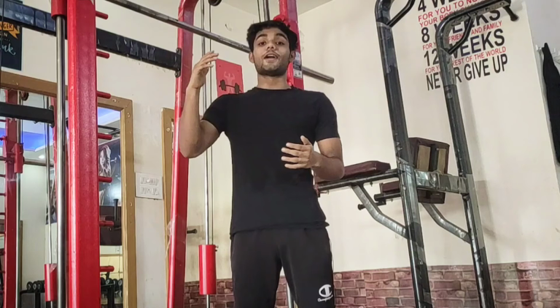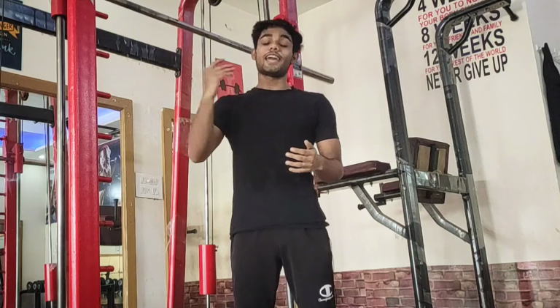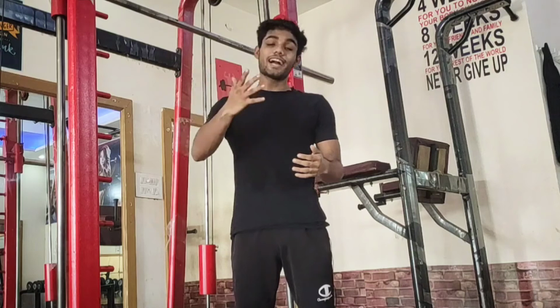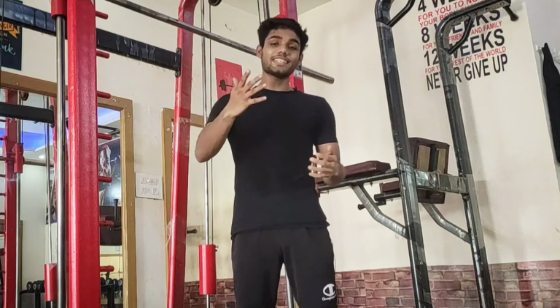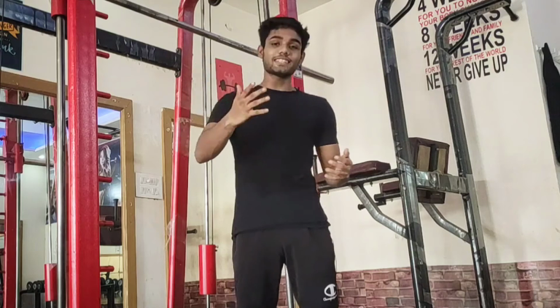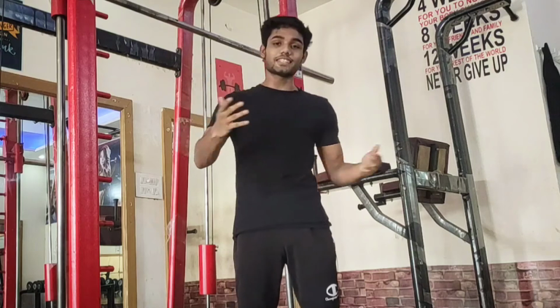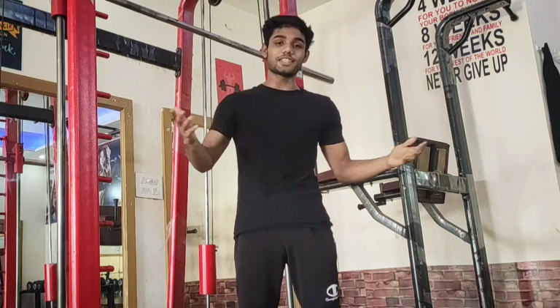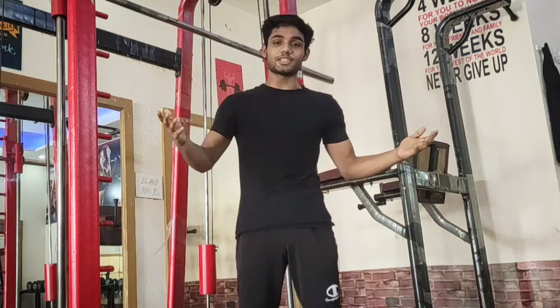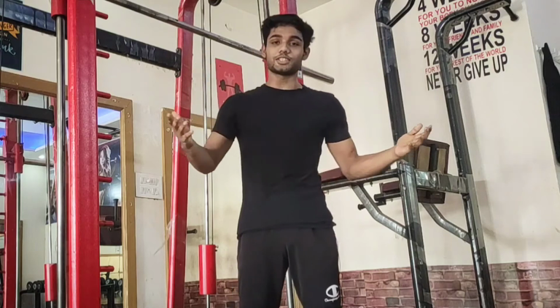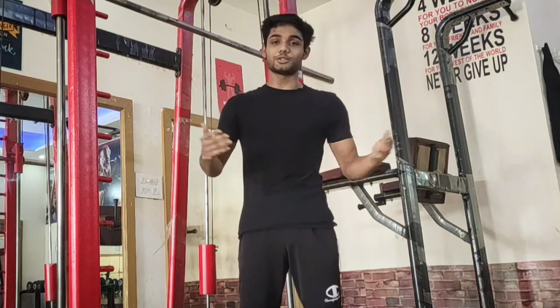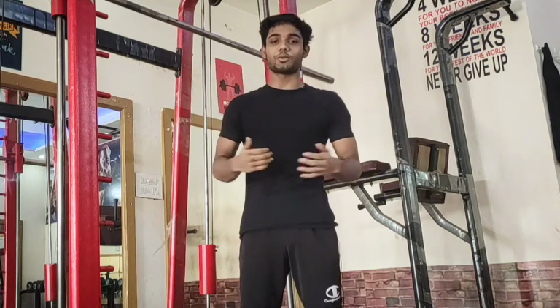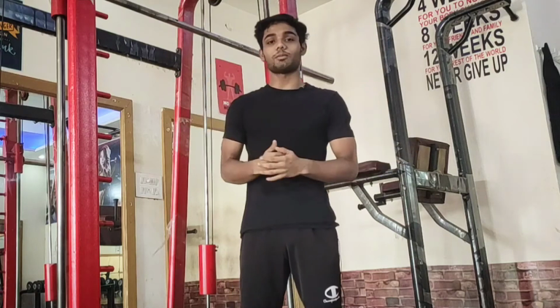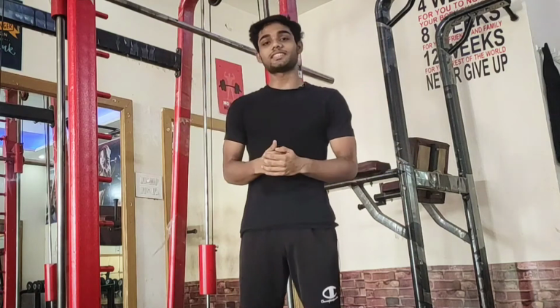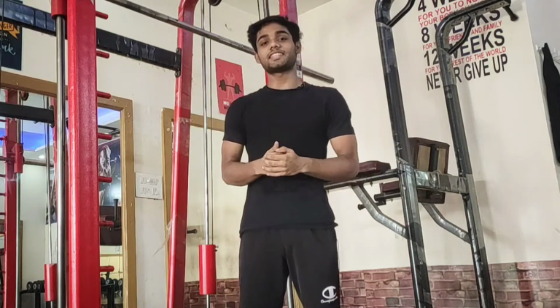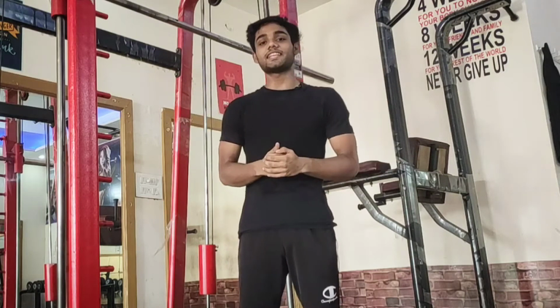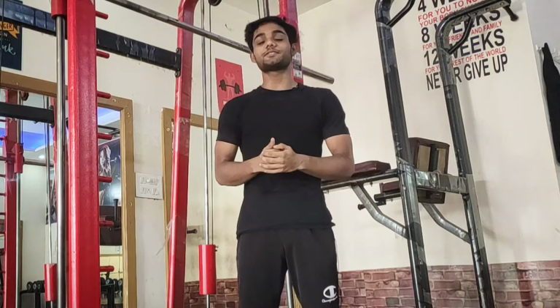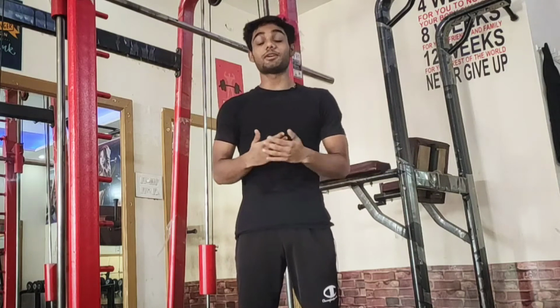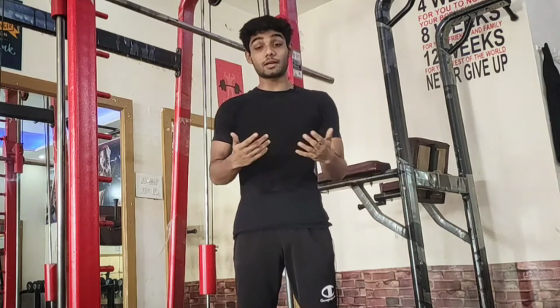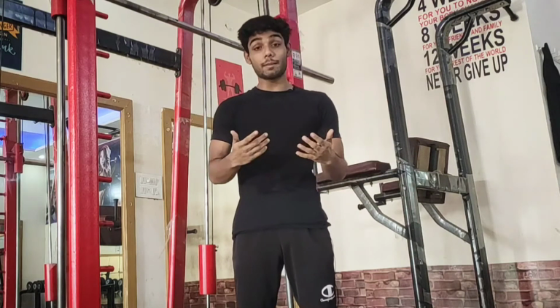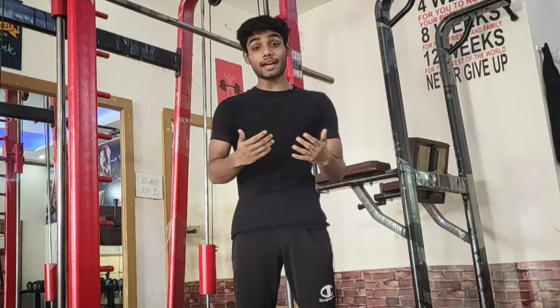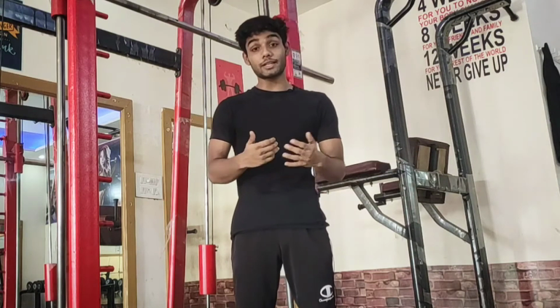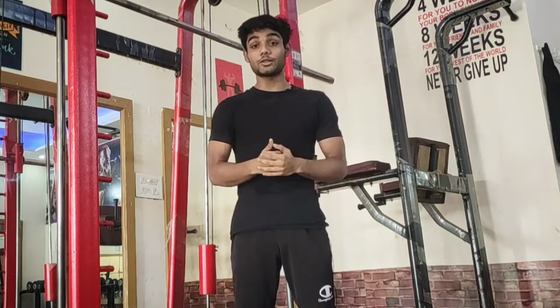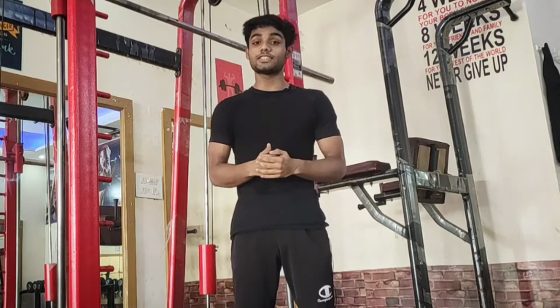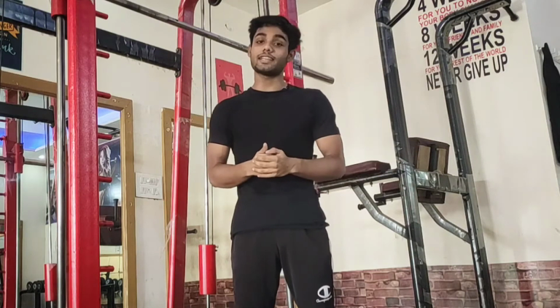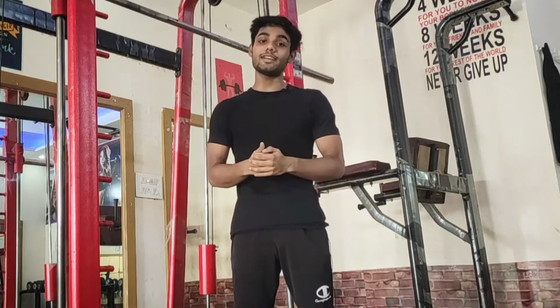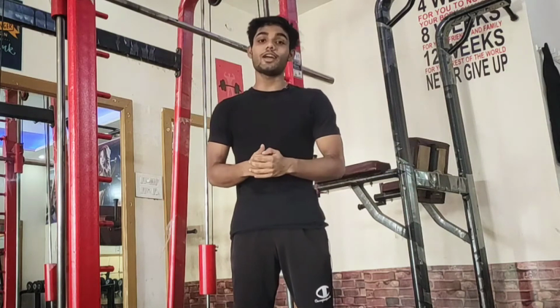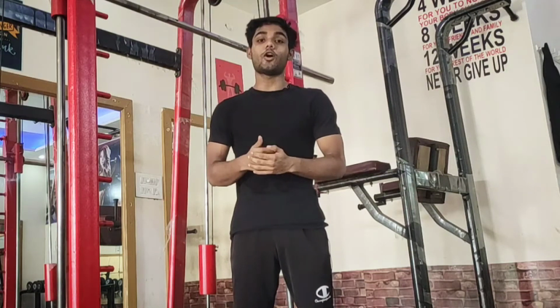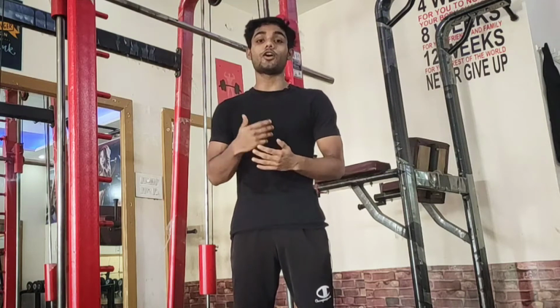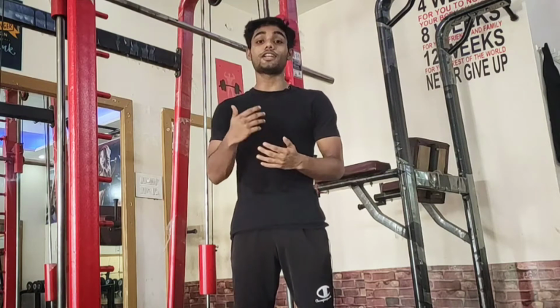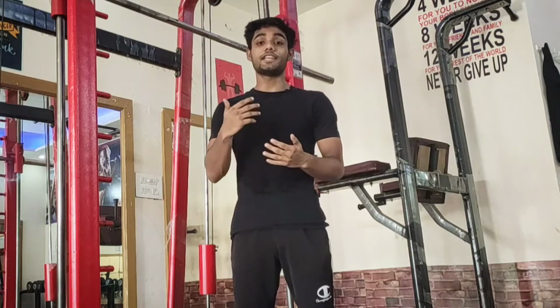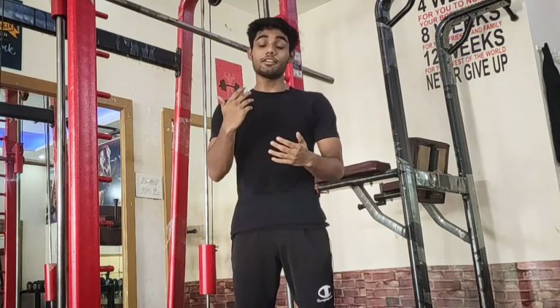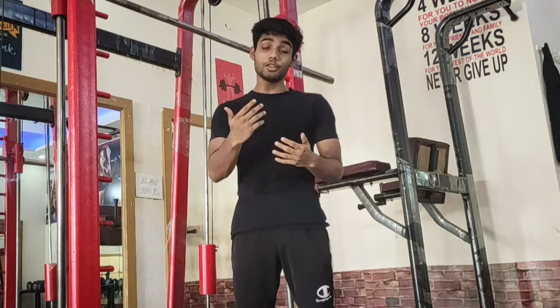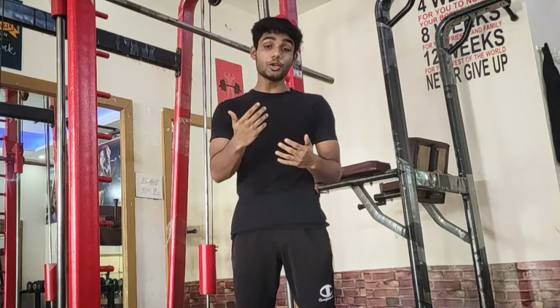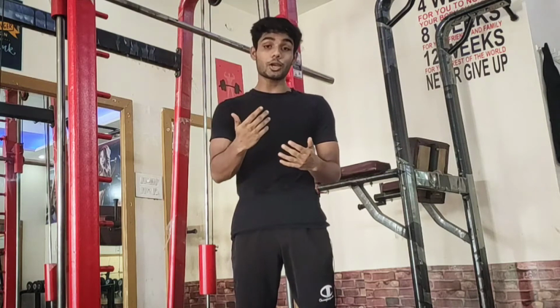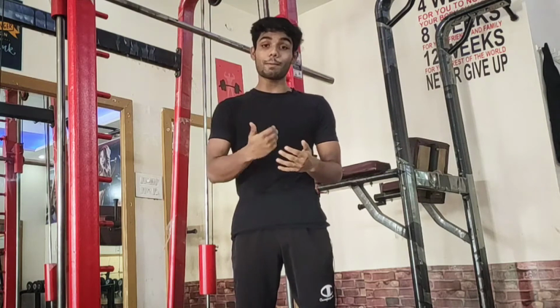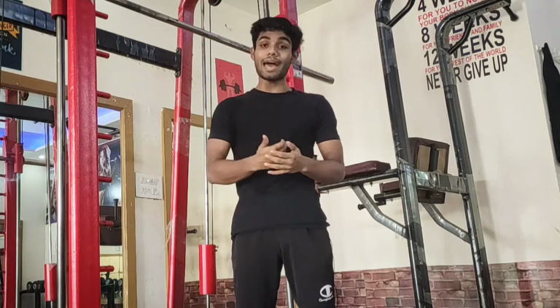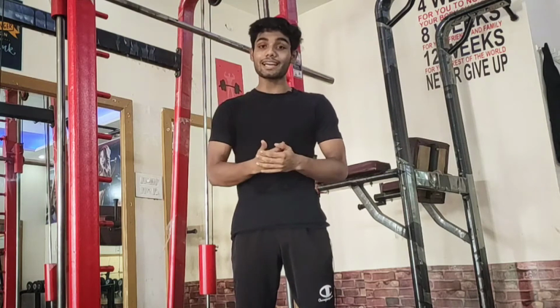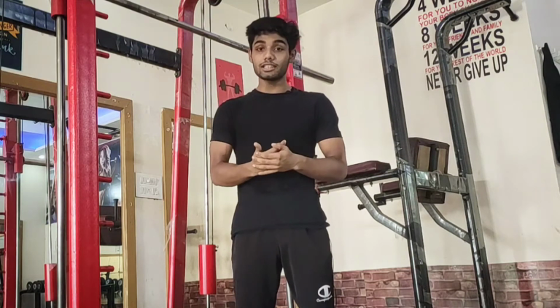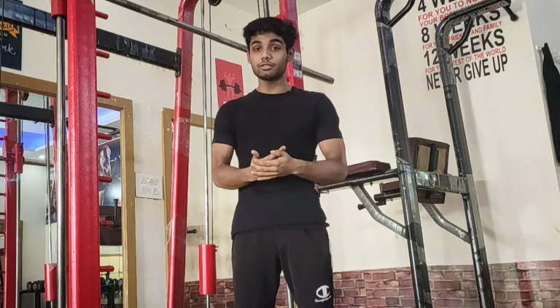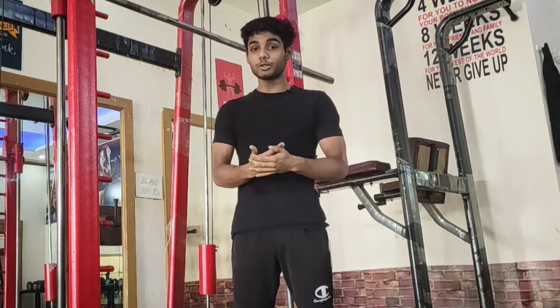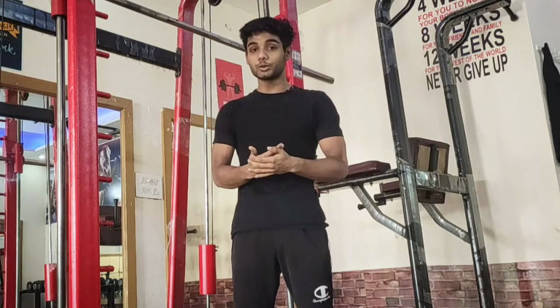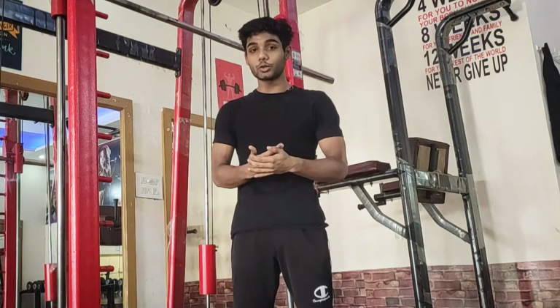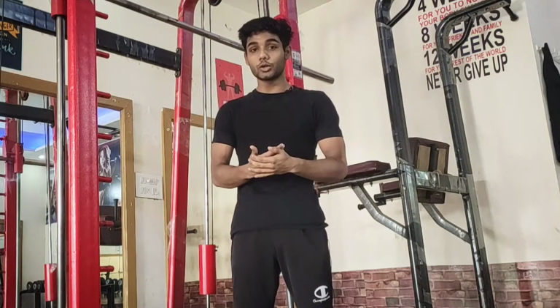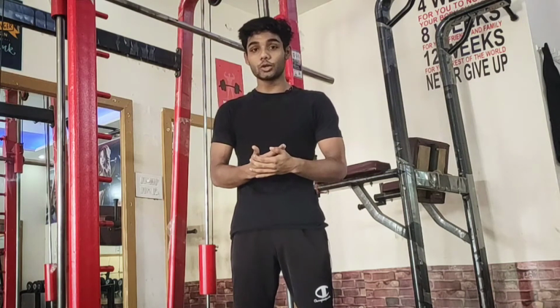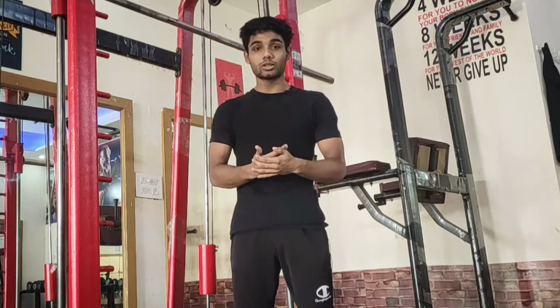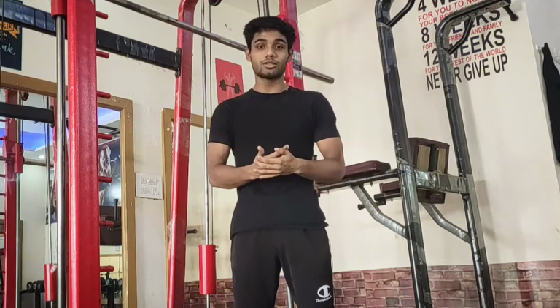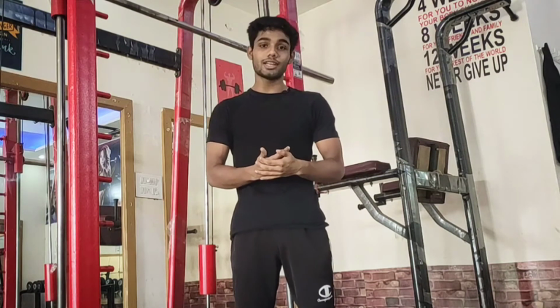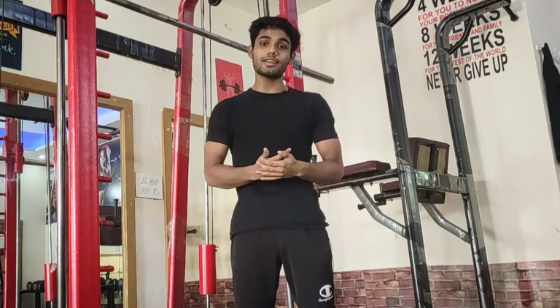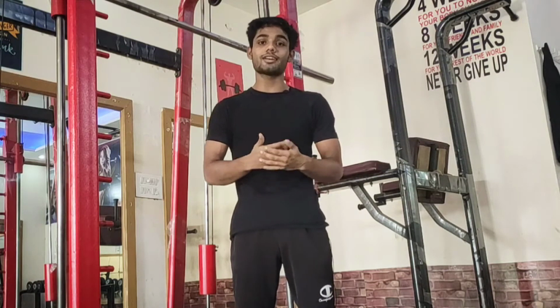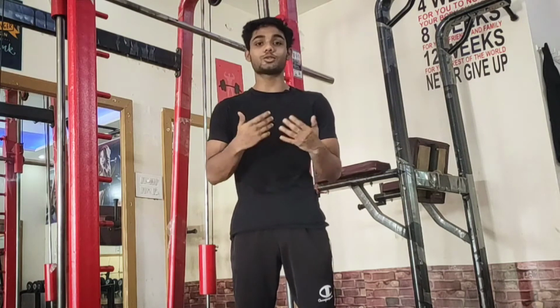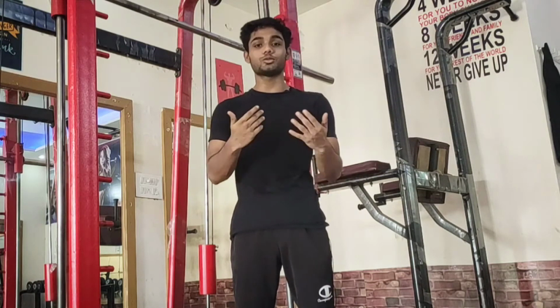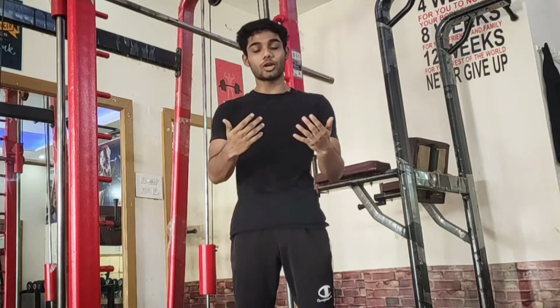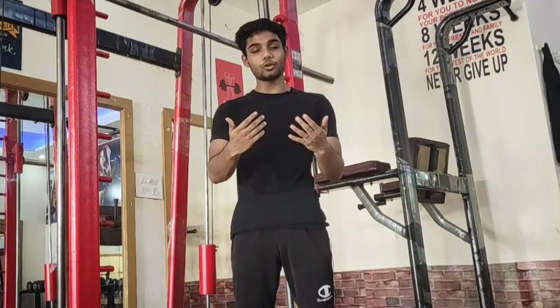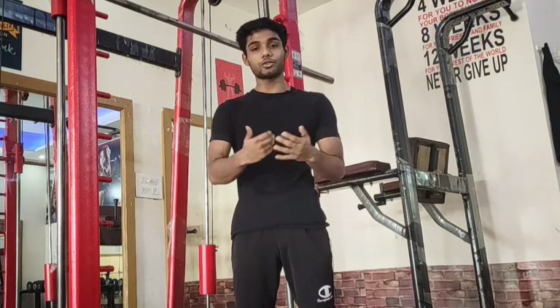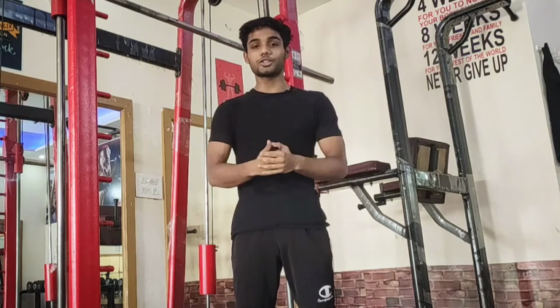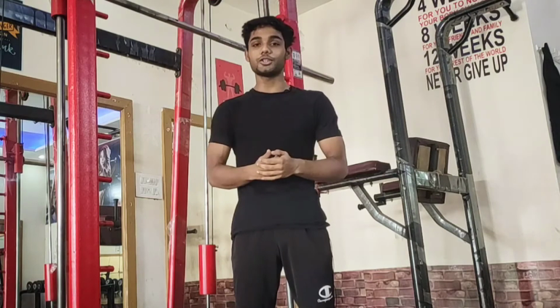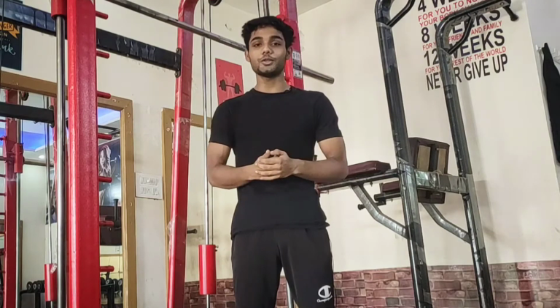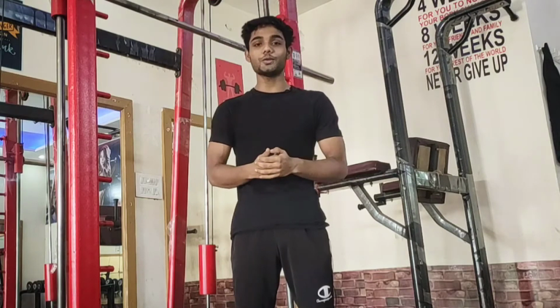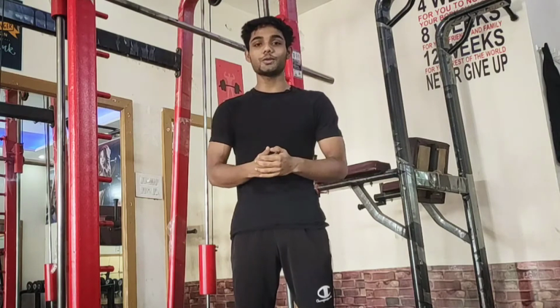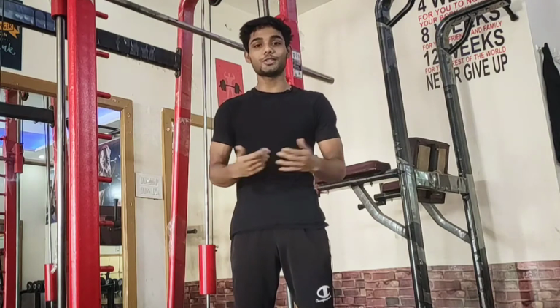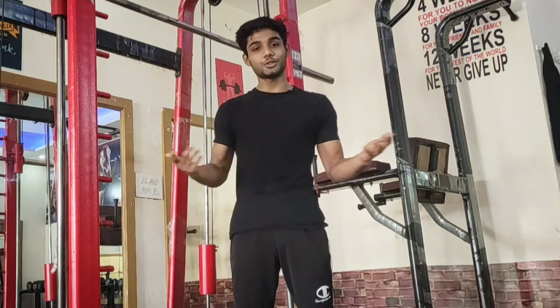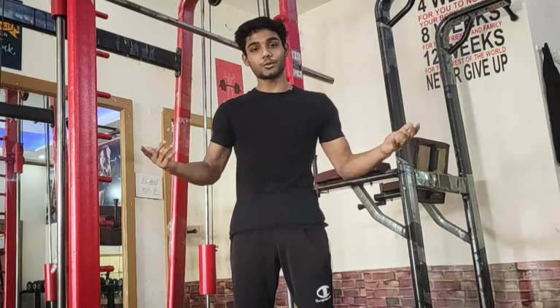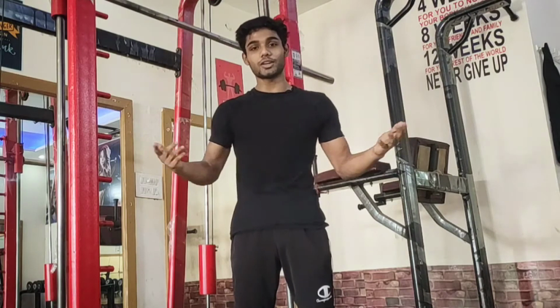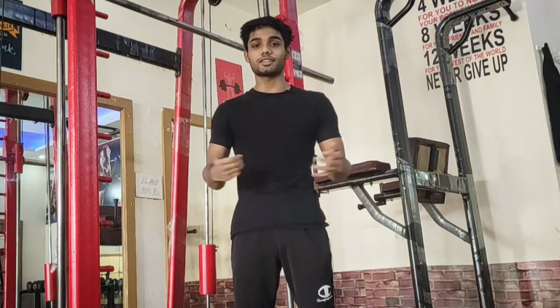Hey guys, this is Ashish from Aisthenics. Welcome back to the channel. This video is going to be a back lever tutorial. So without further ado, let's start here.